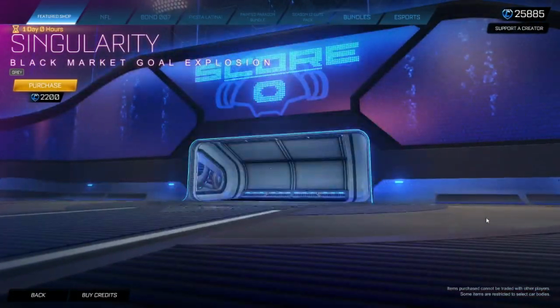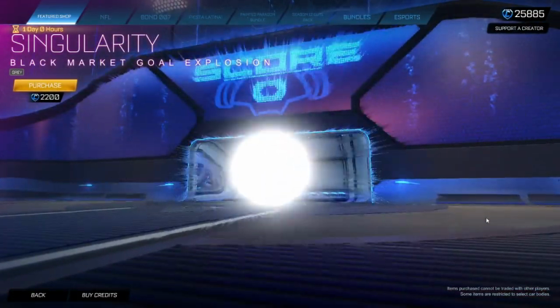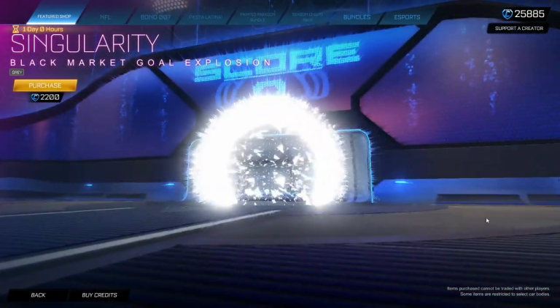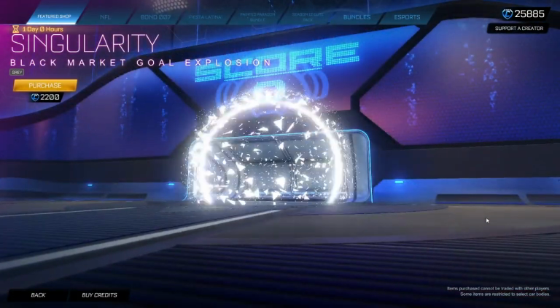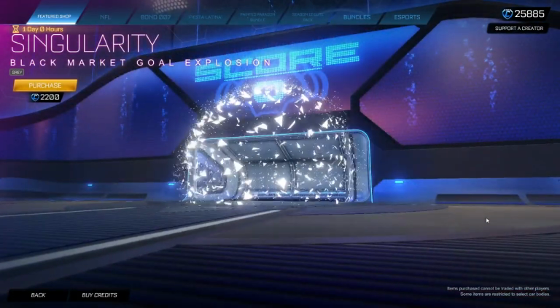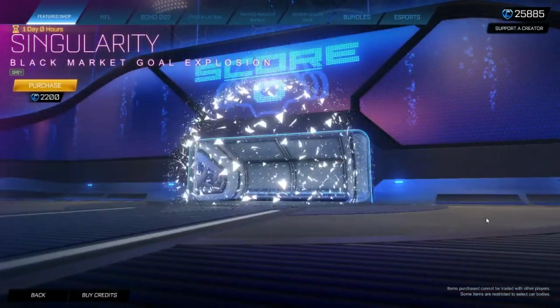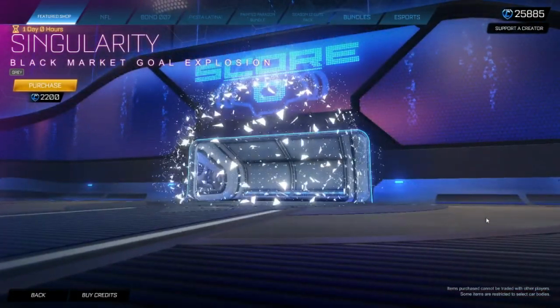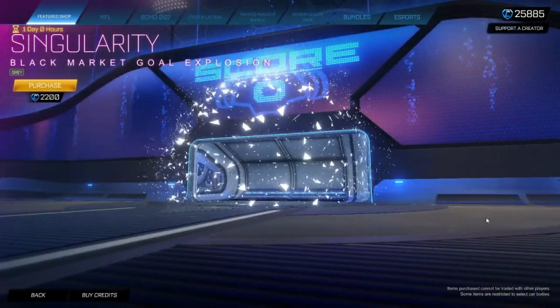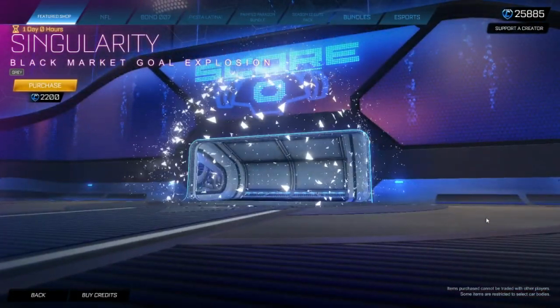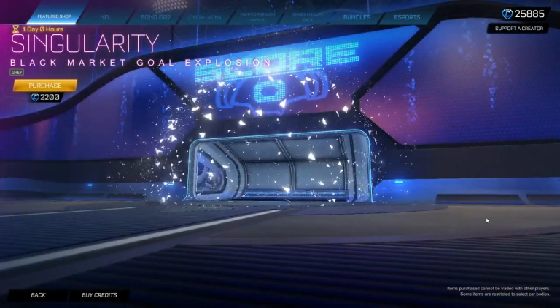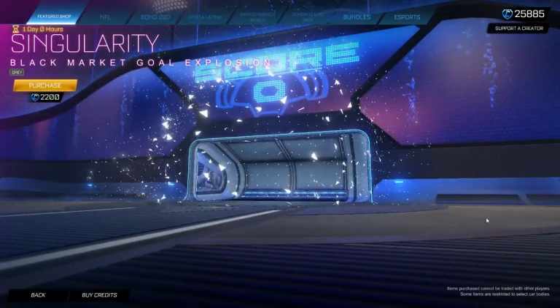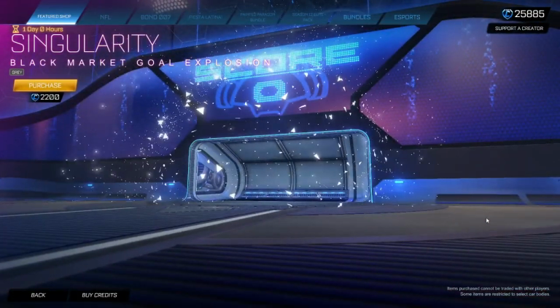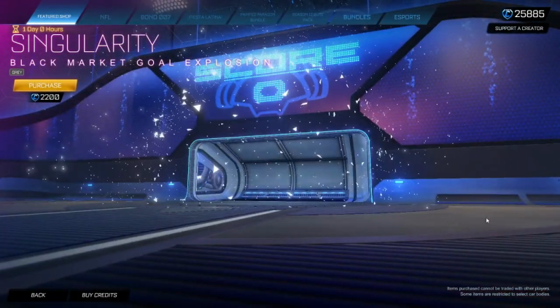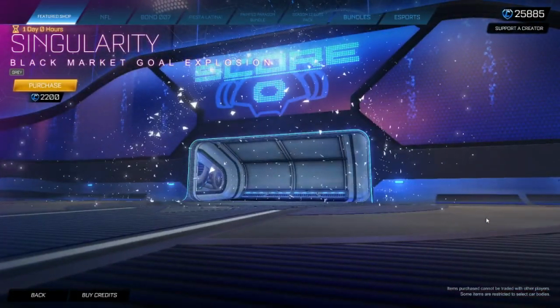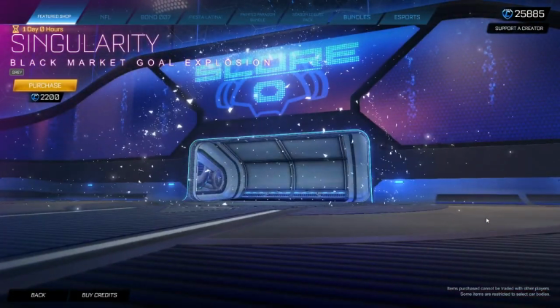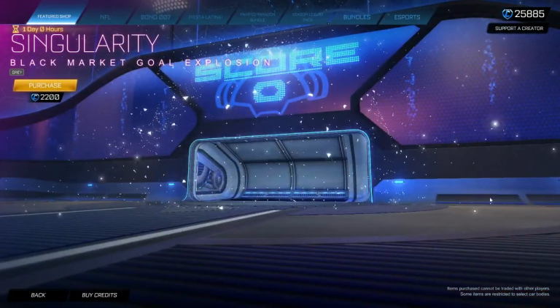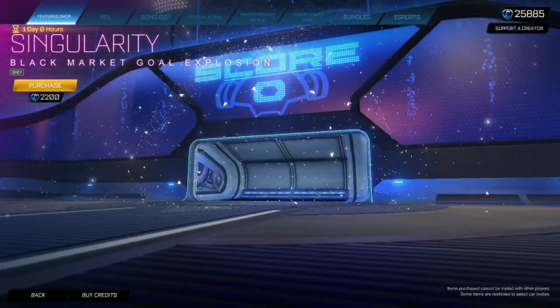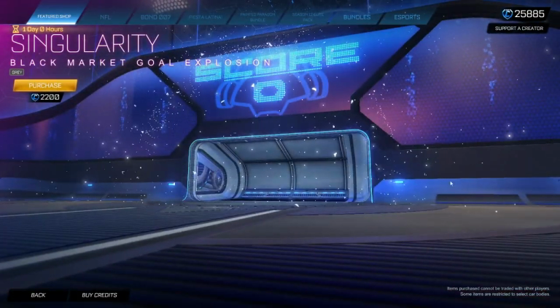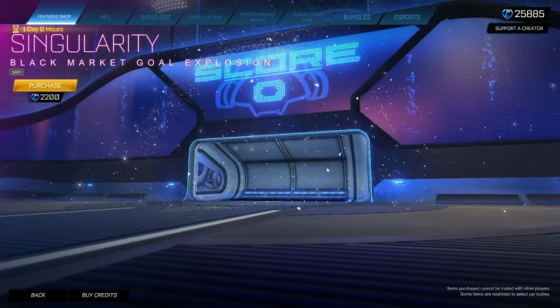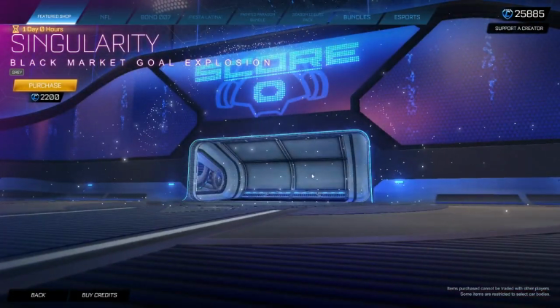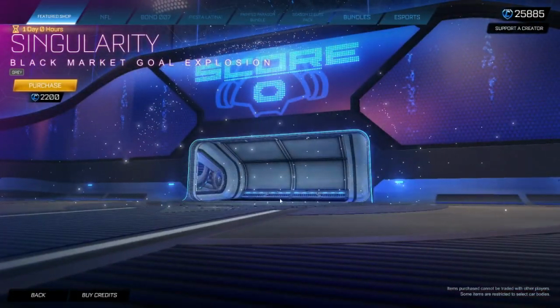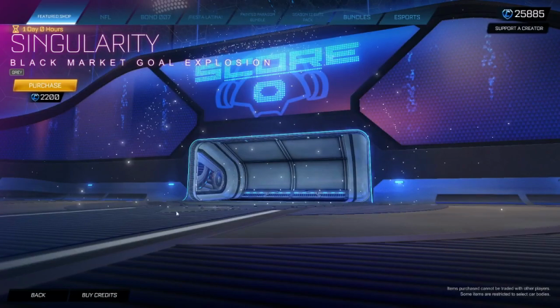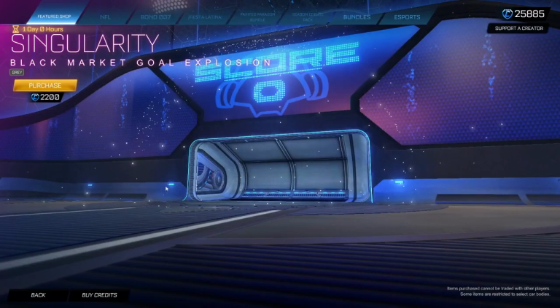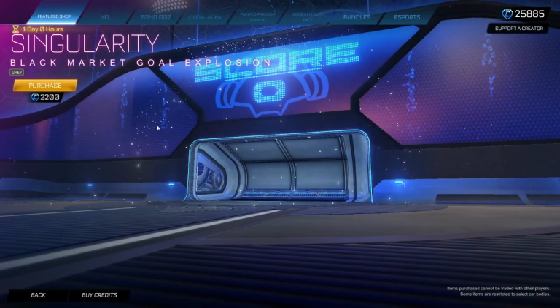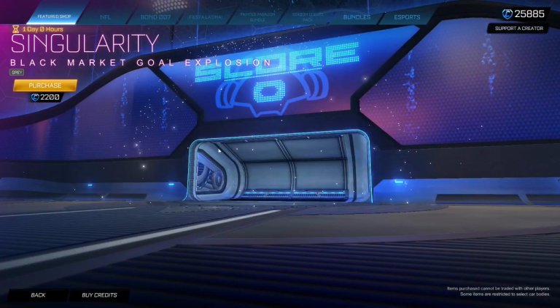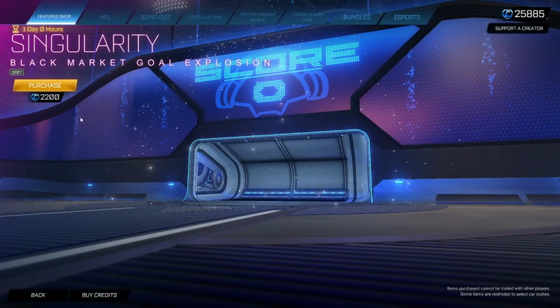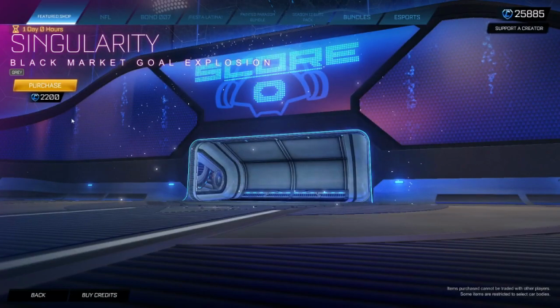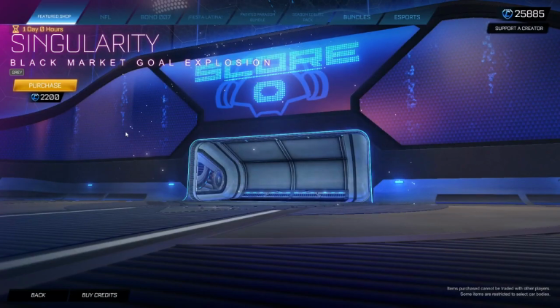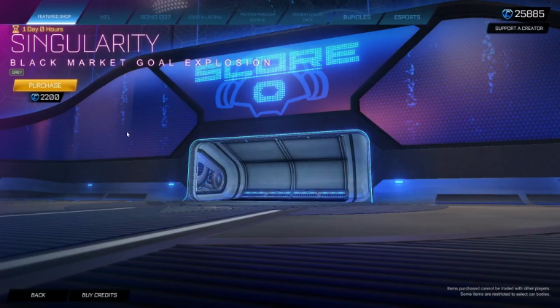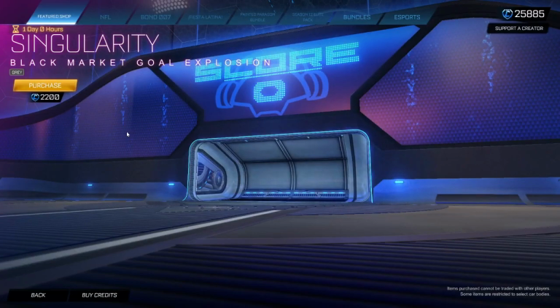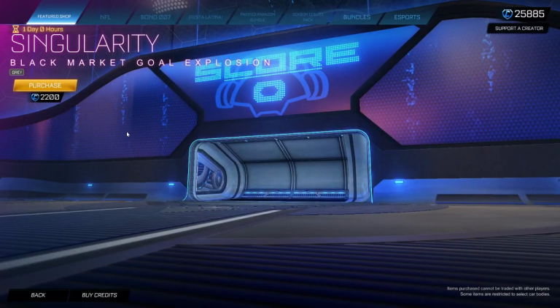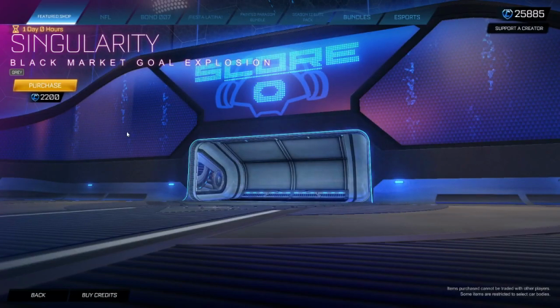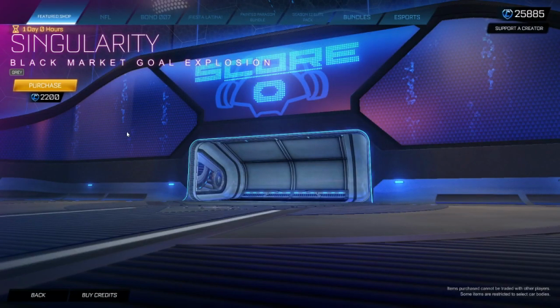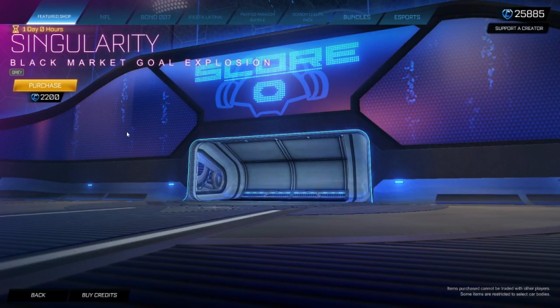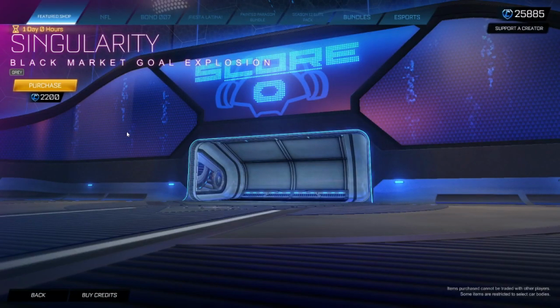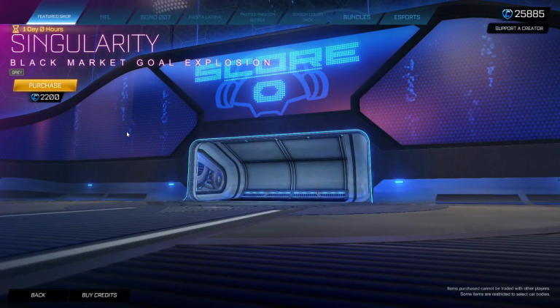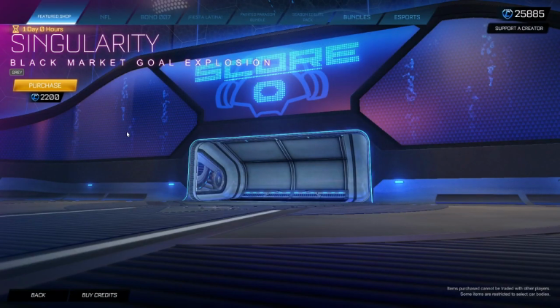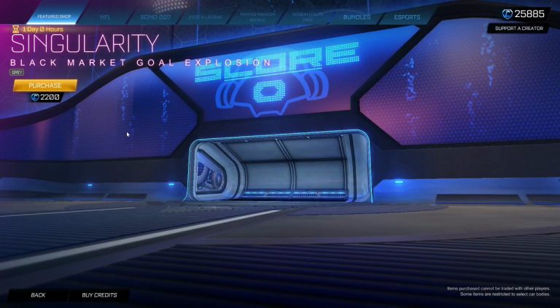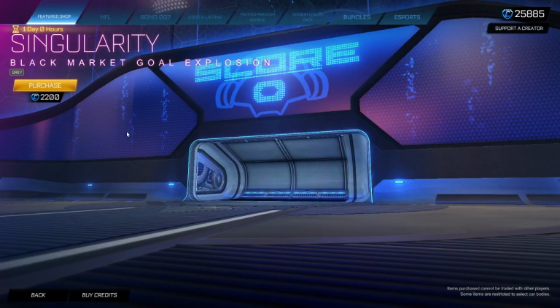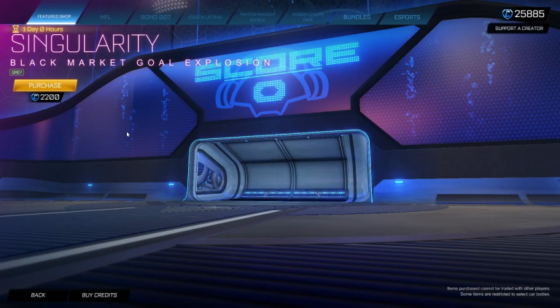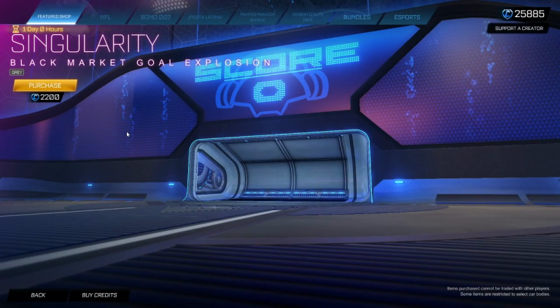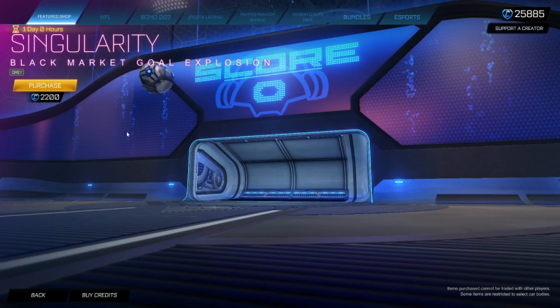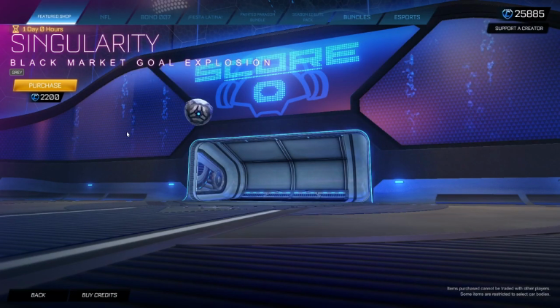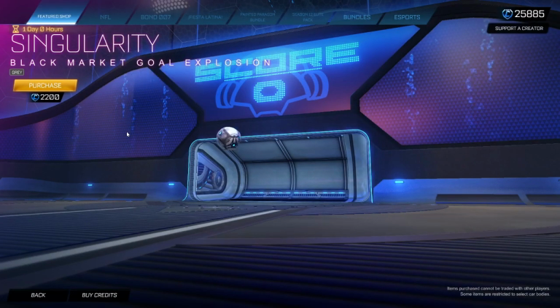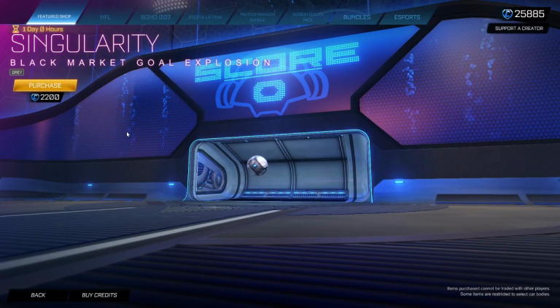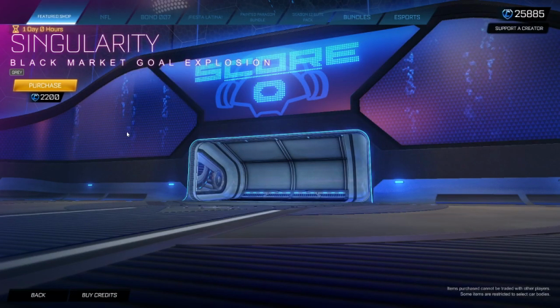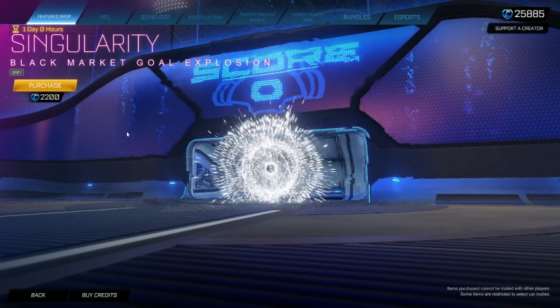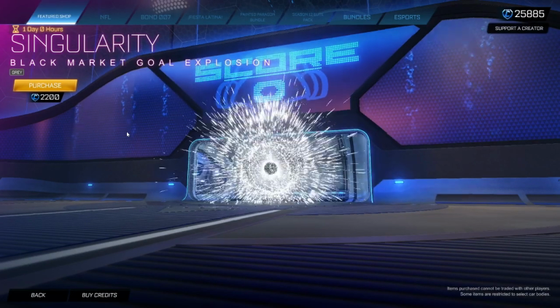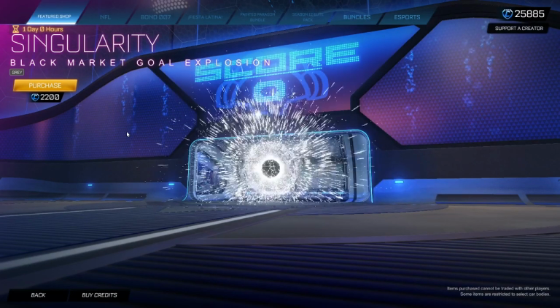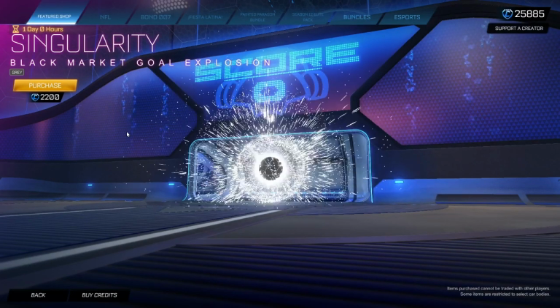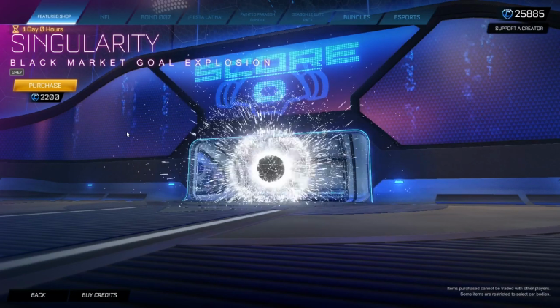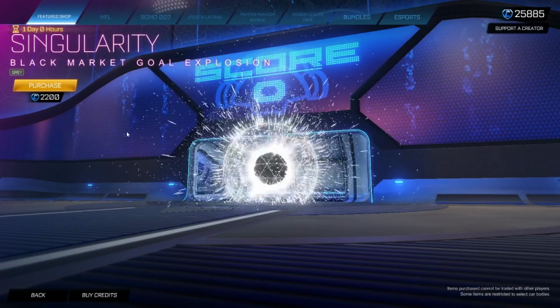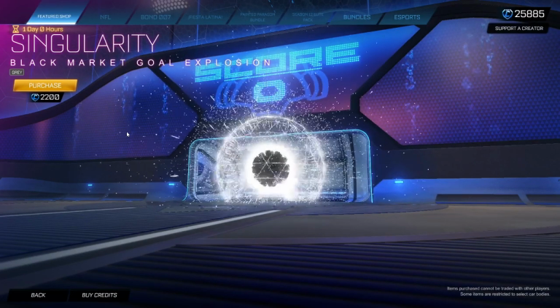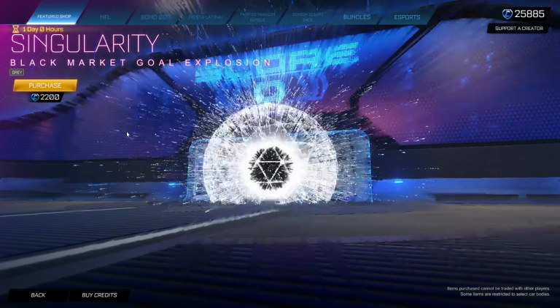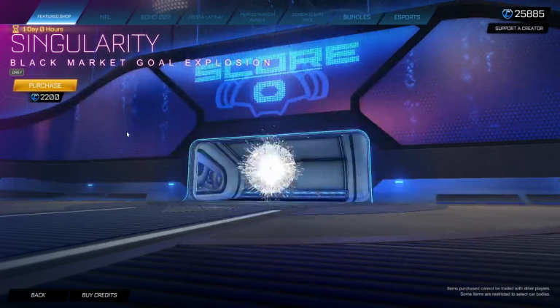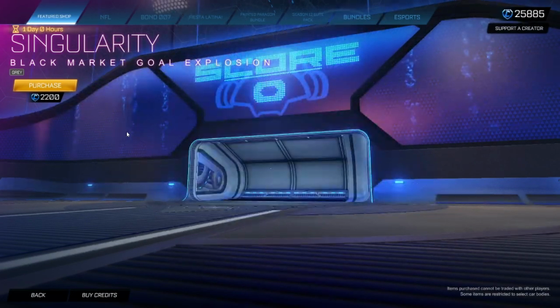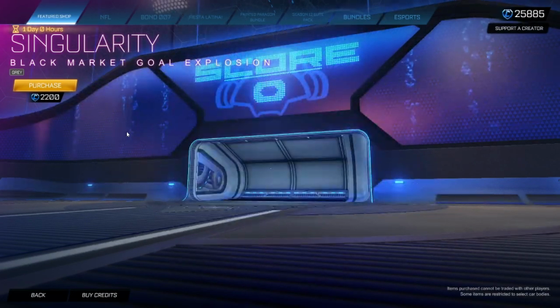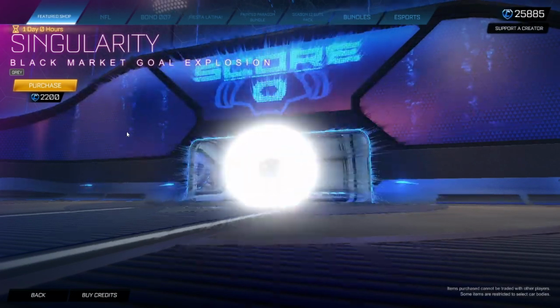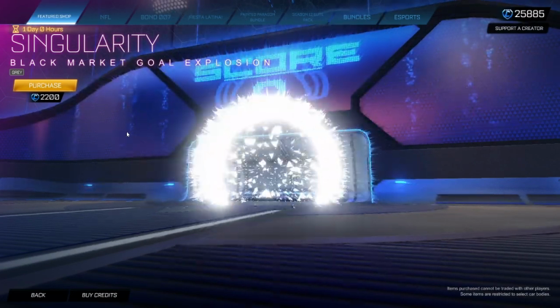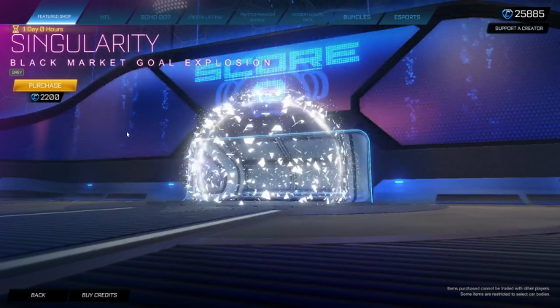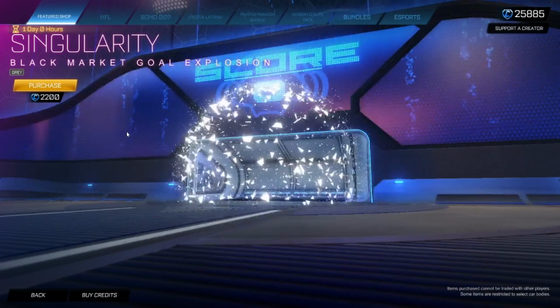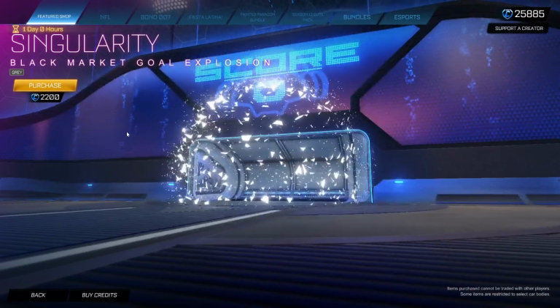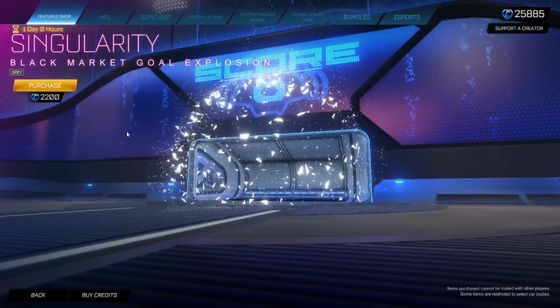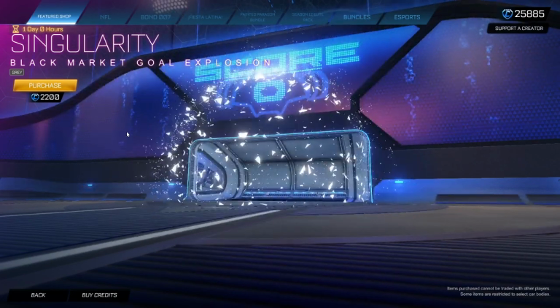Great Singularity — kind of looks titanium white. It's worth like $1,000 on the market, but you won't be able to do that soon because trading's gone.